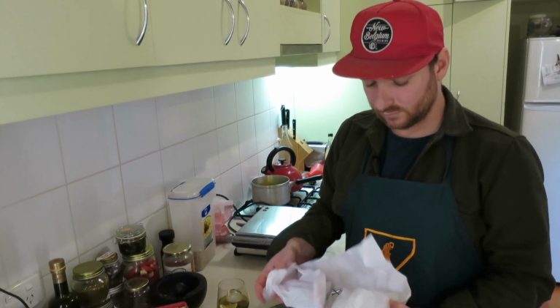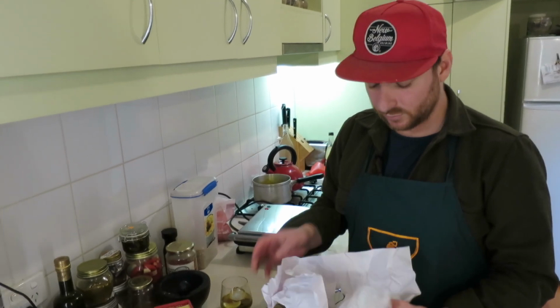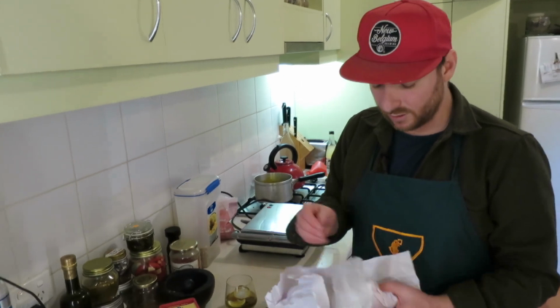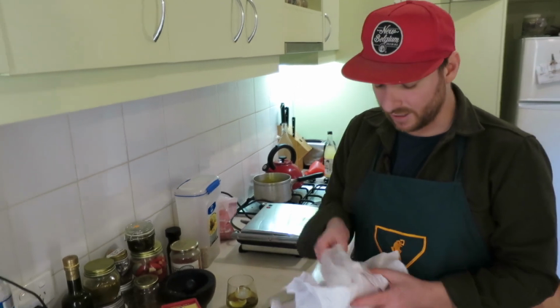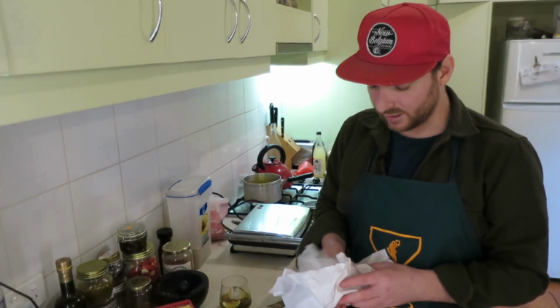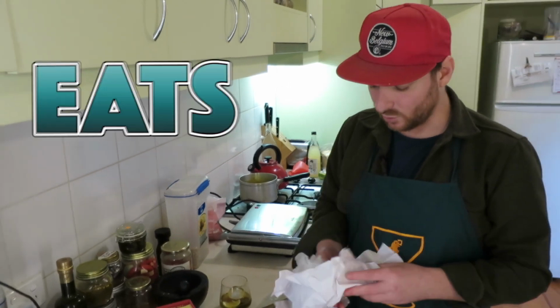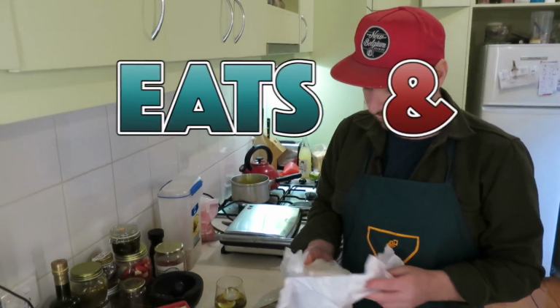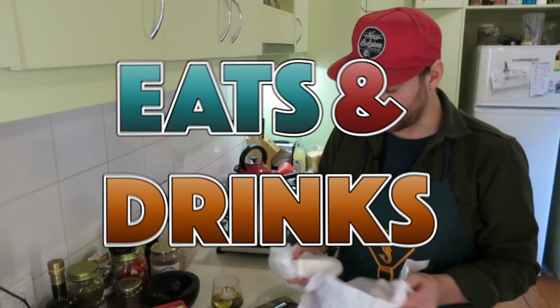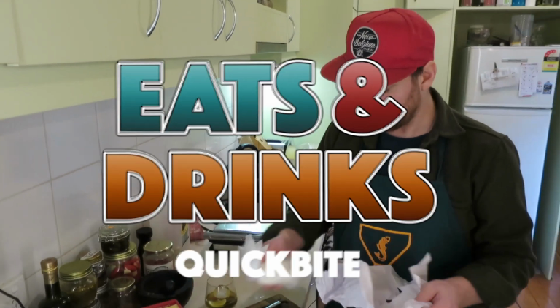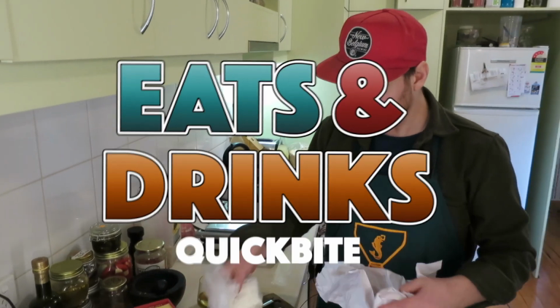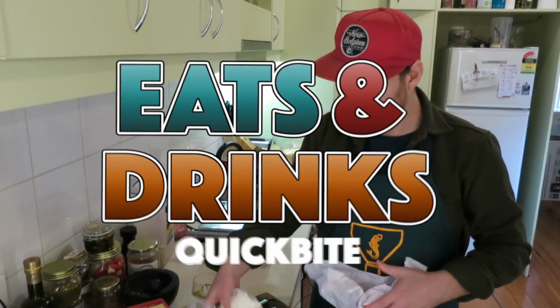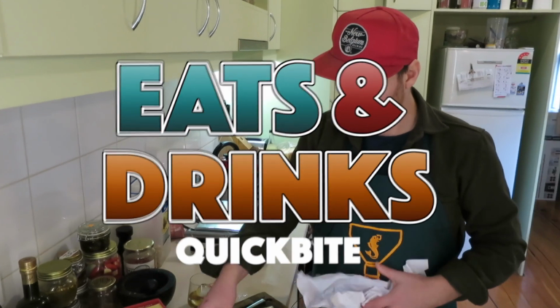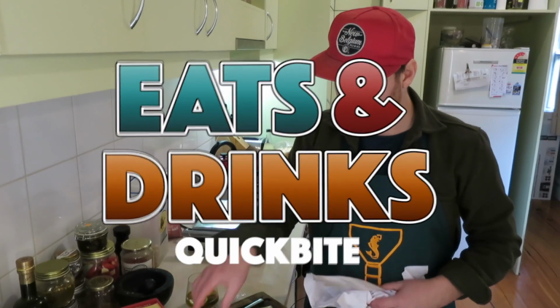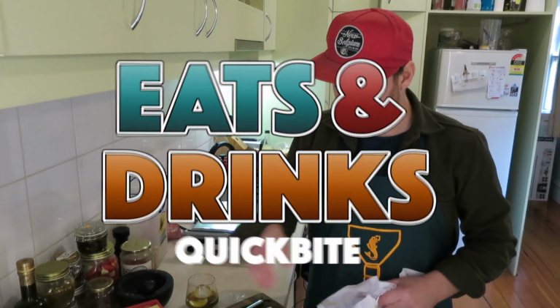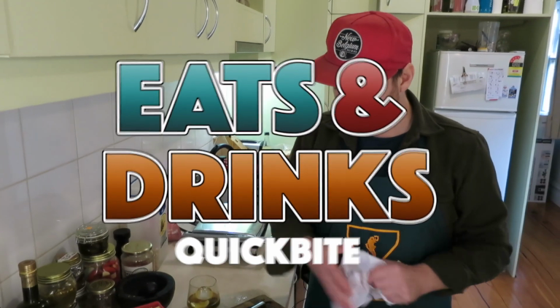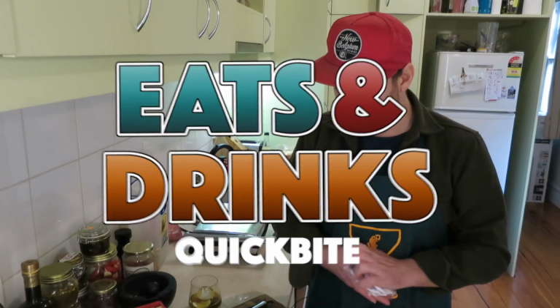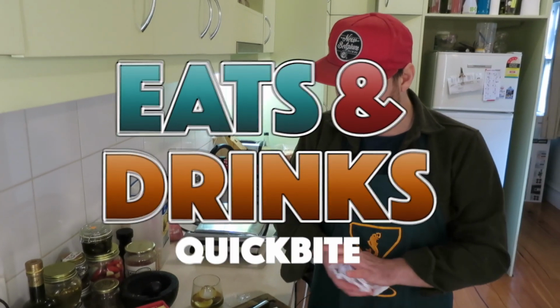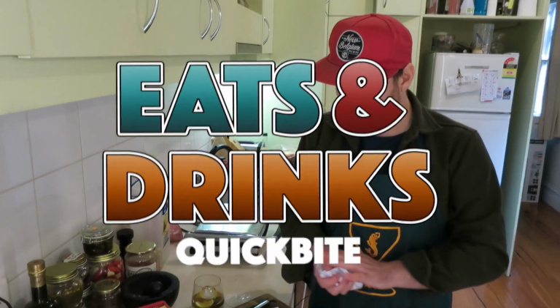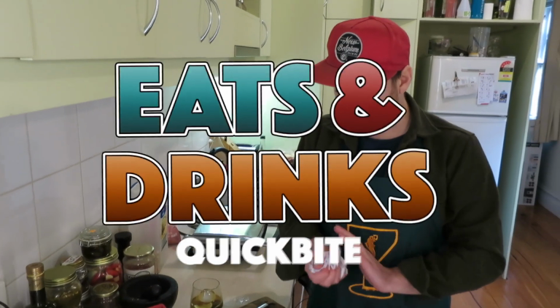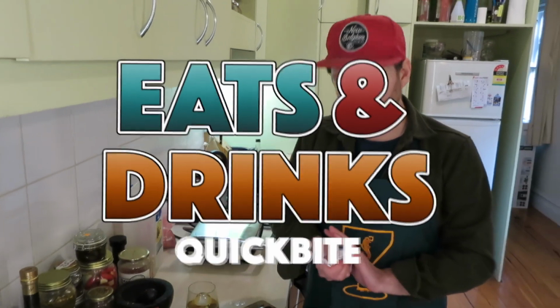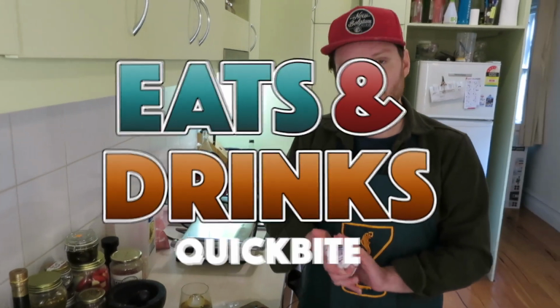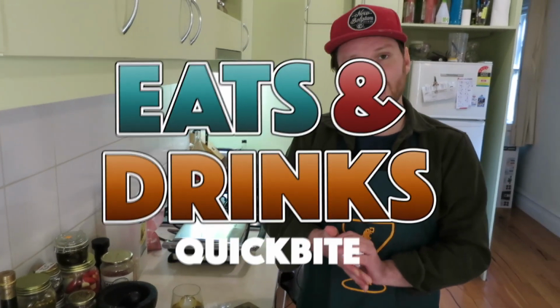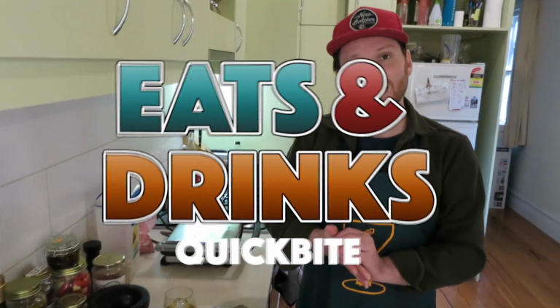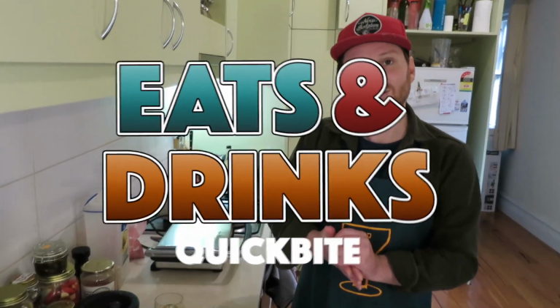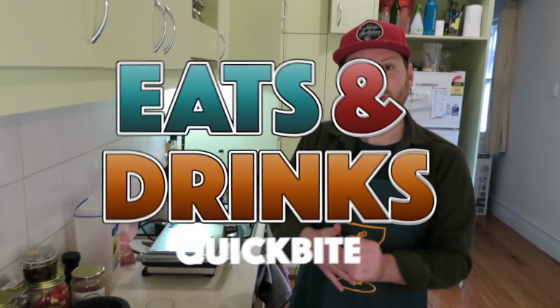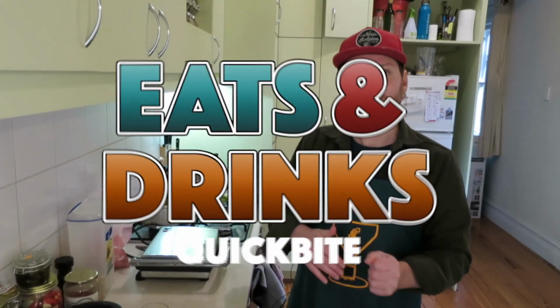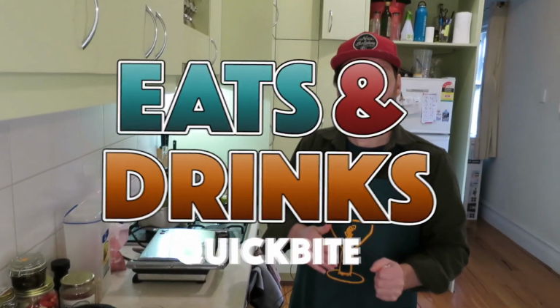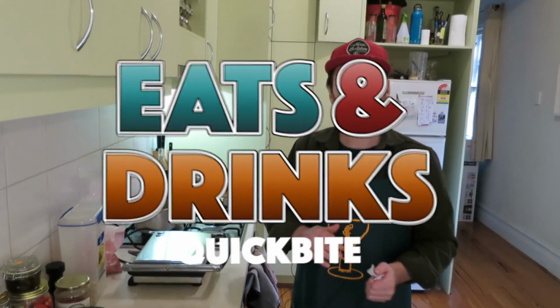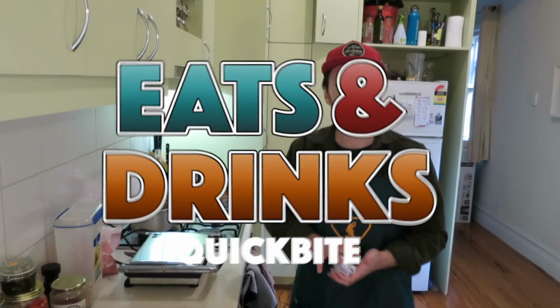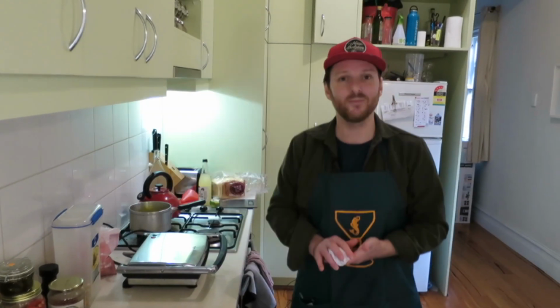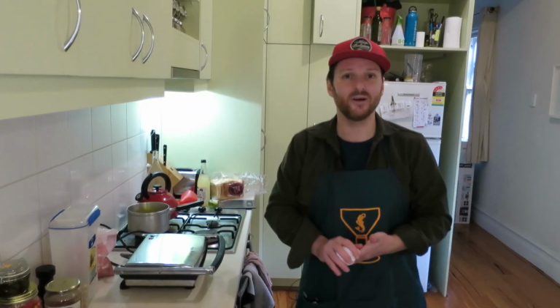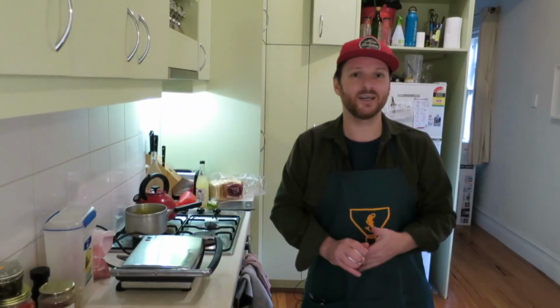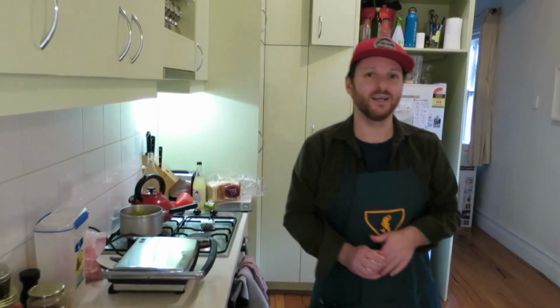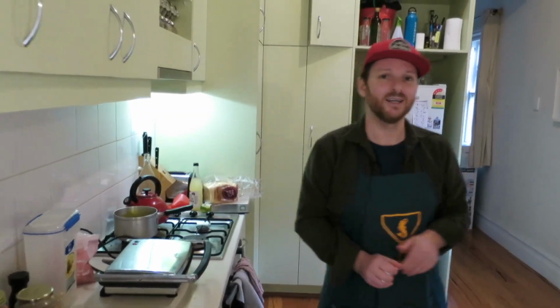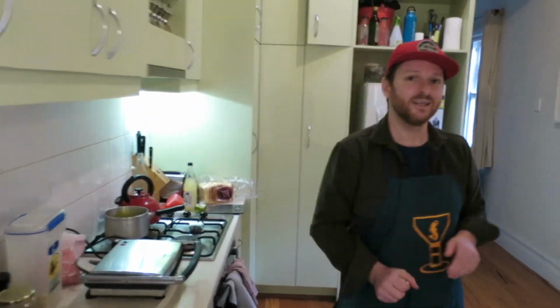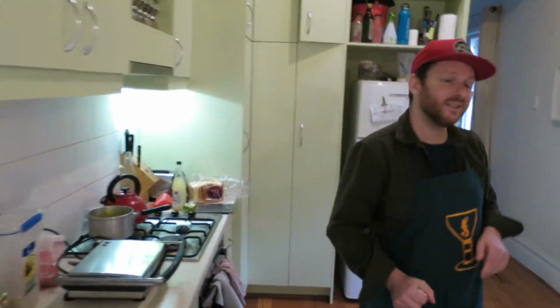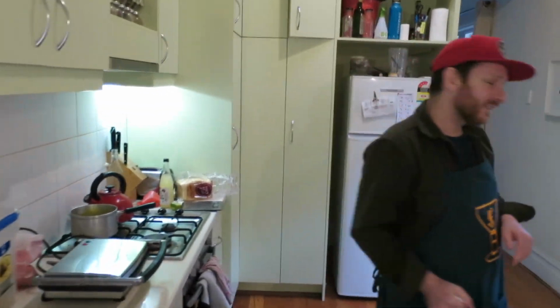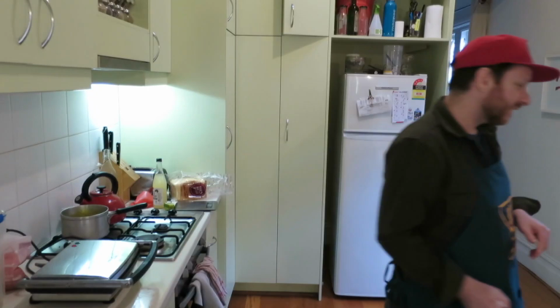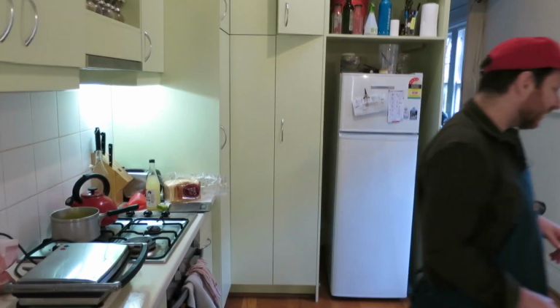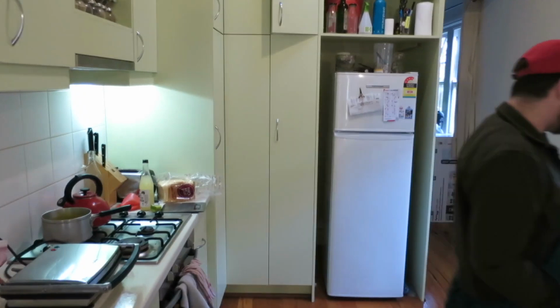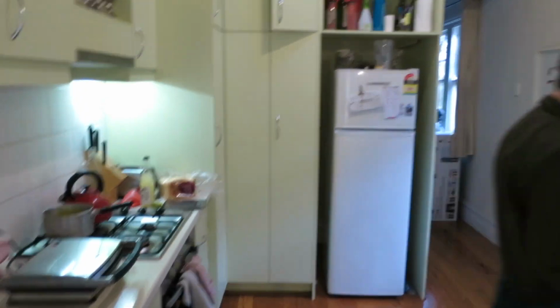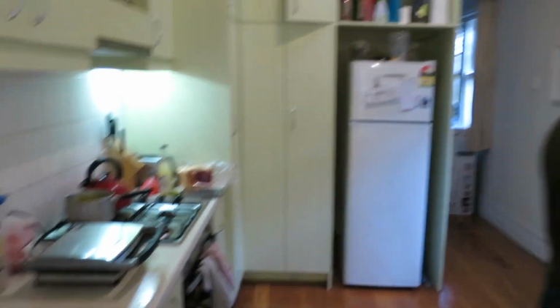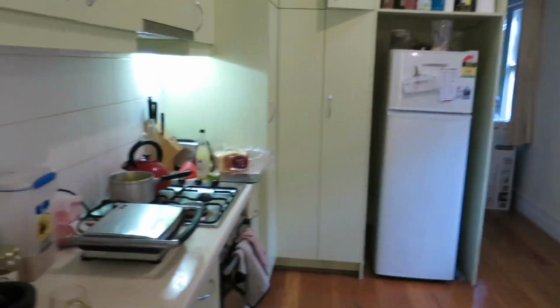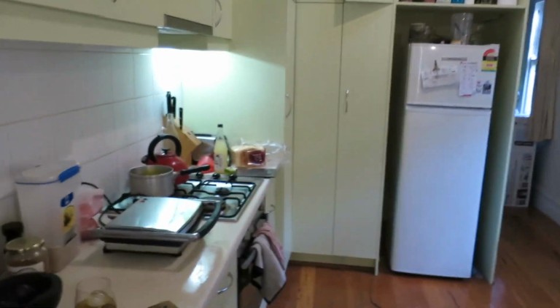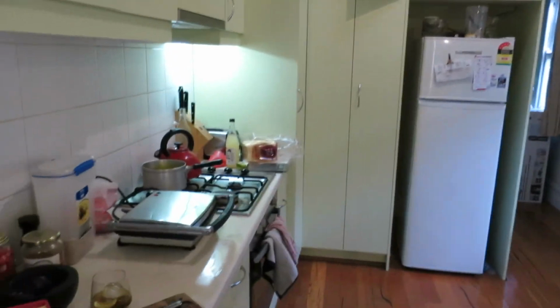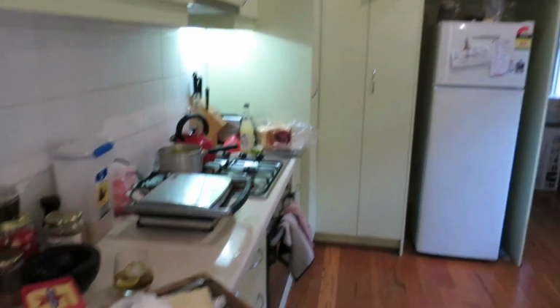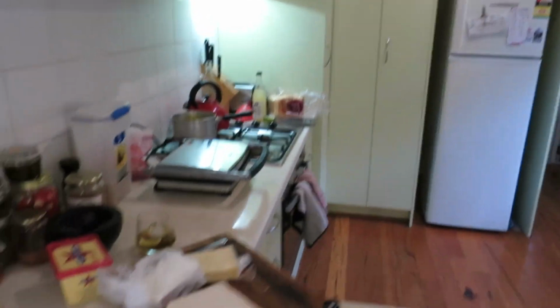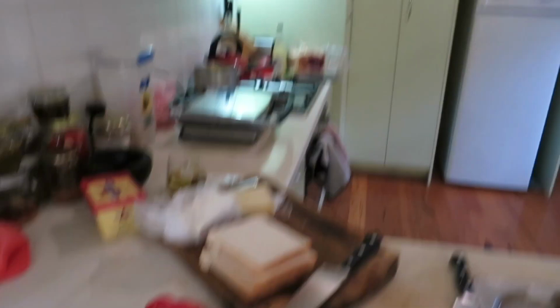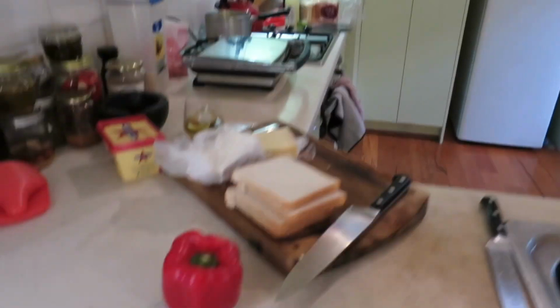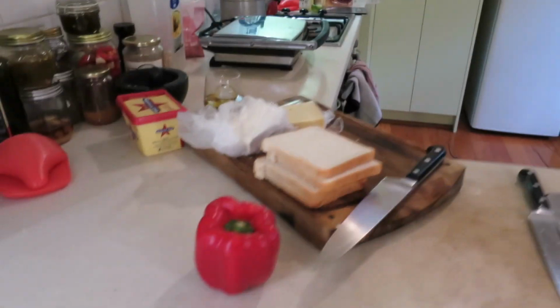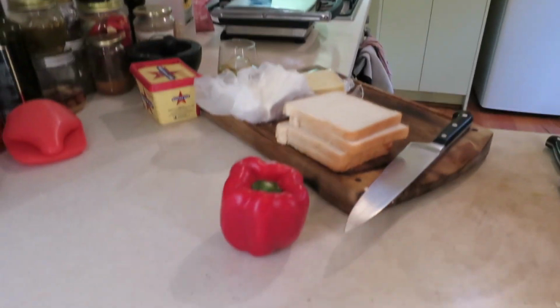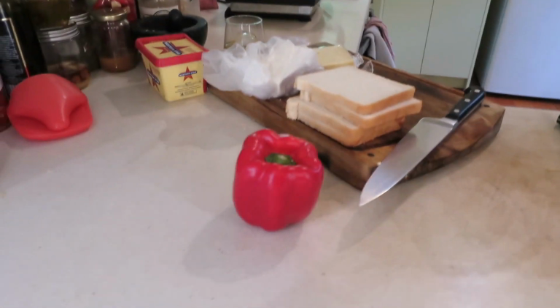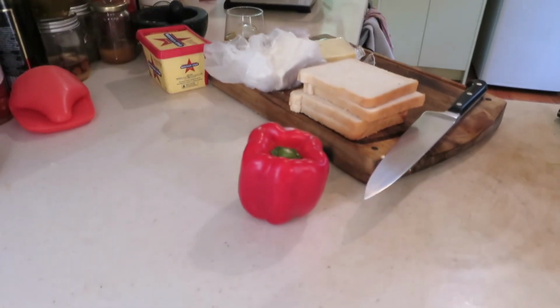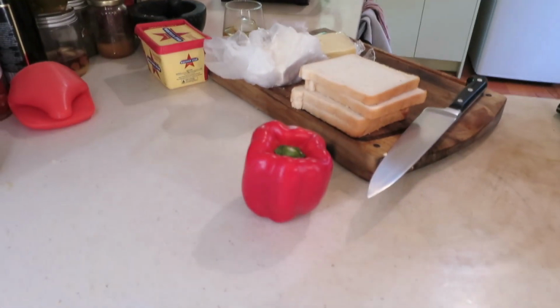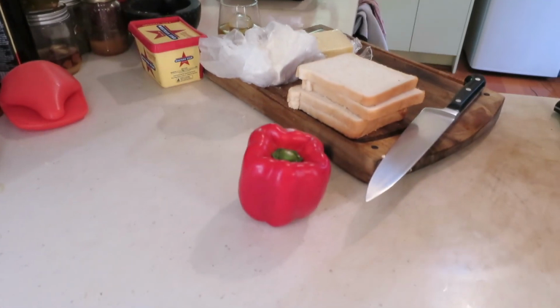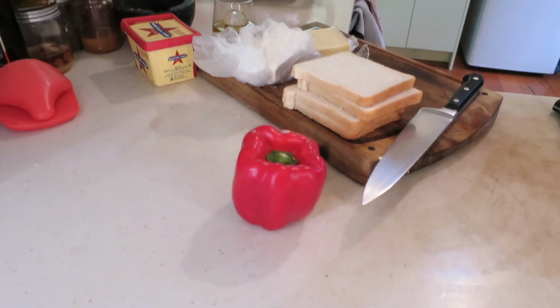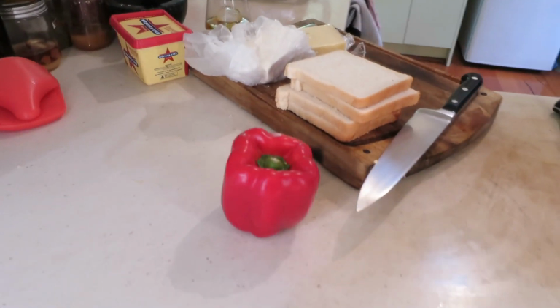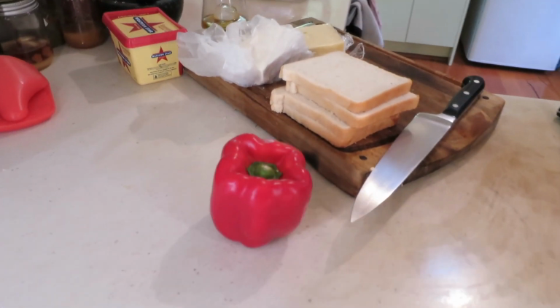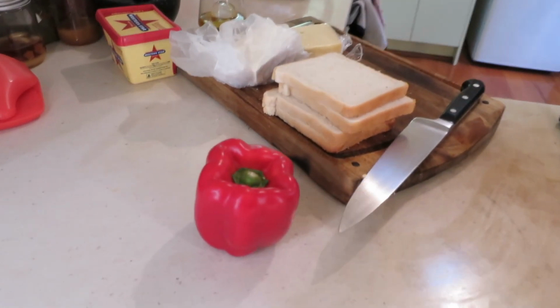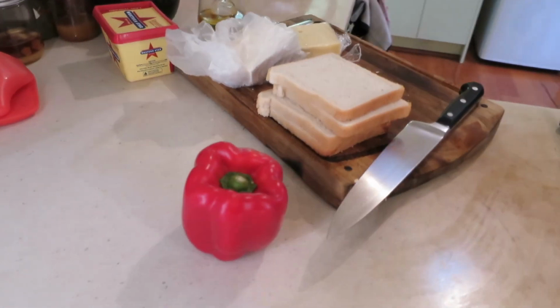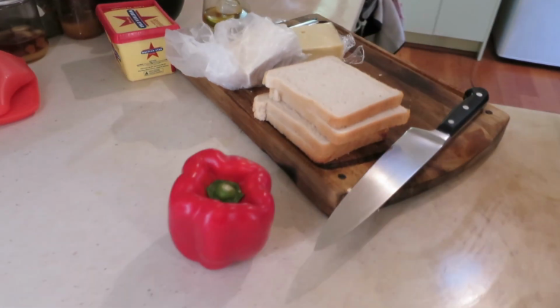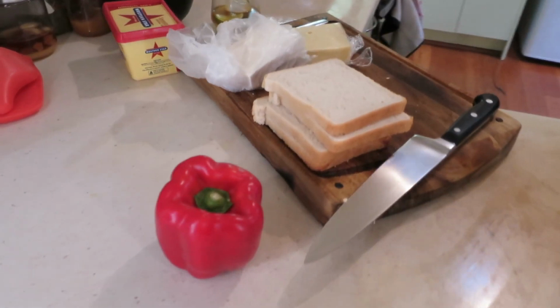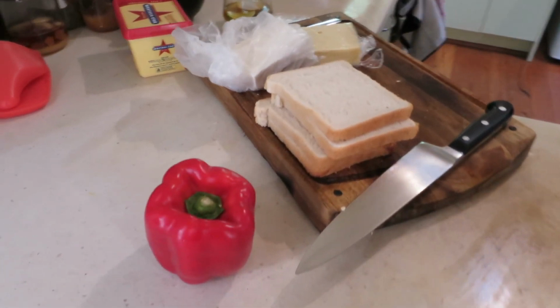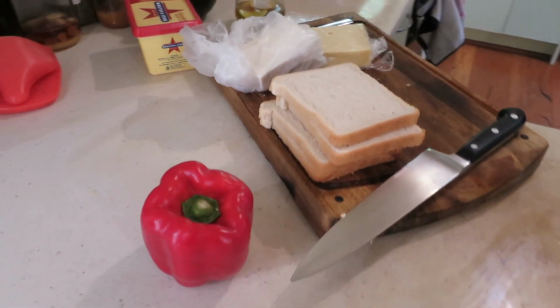We're gonna make a toaster sandwich — grilled cheese in America. People get really angry in Australia if you call them grilled cheese.